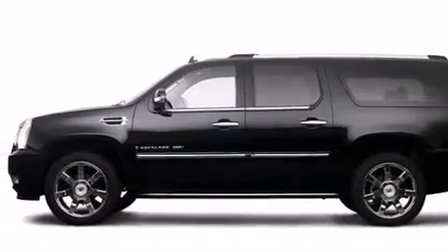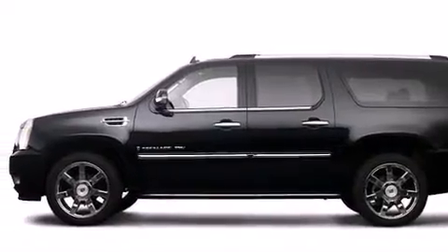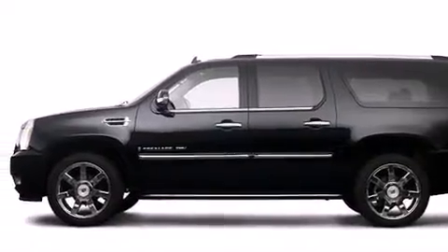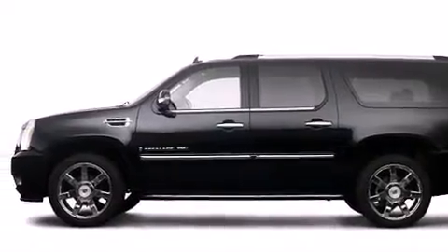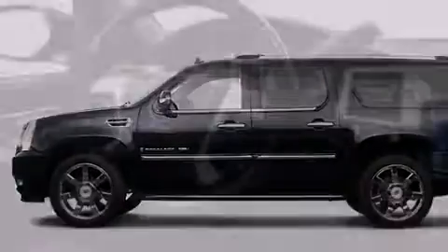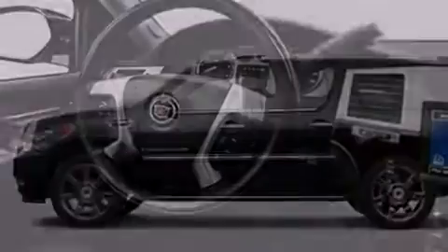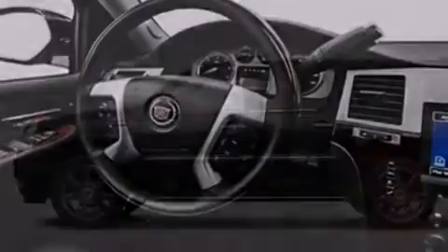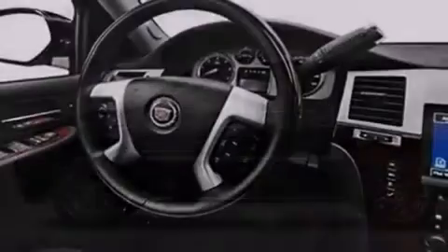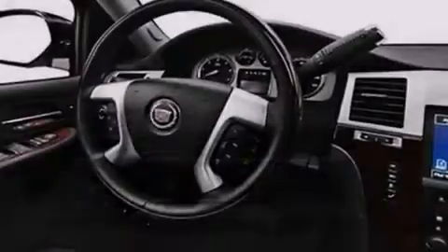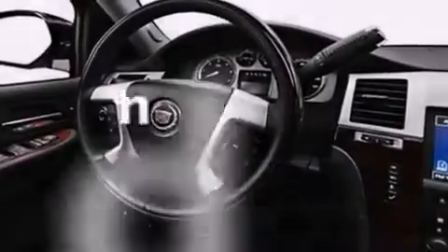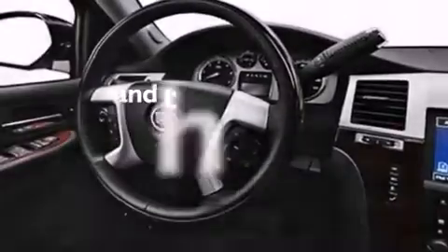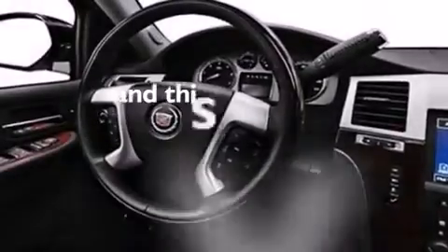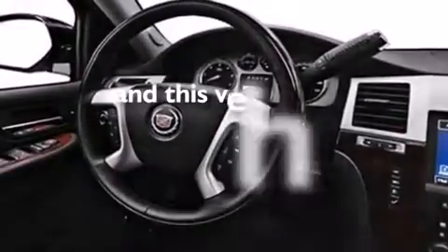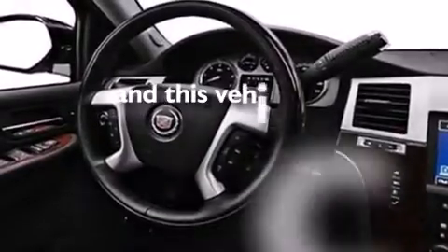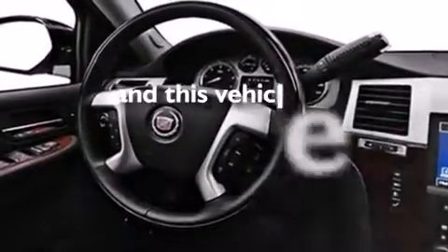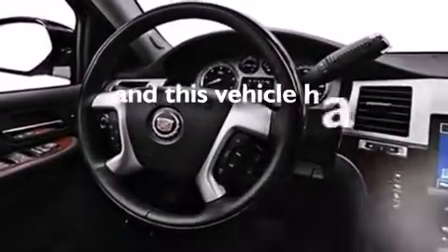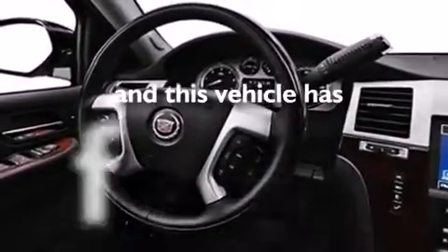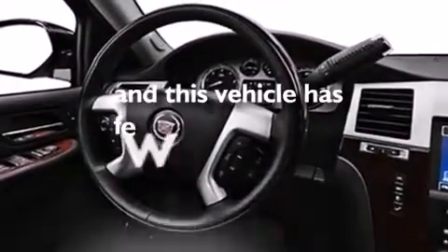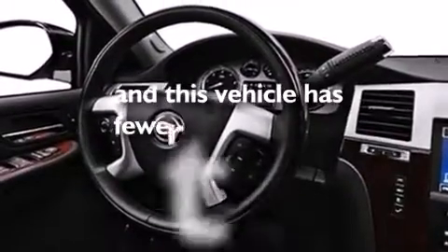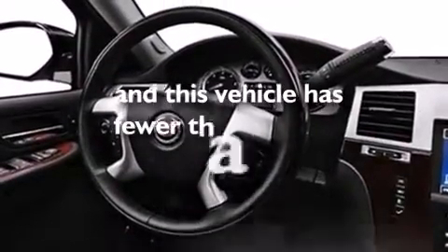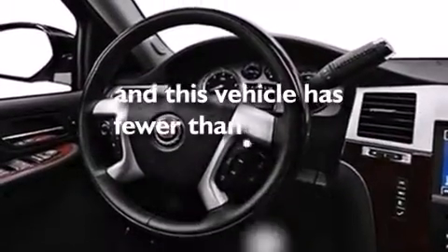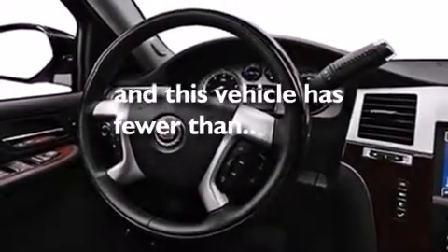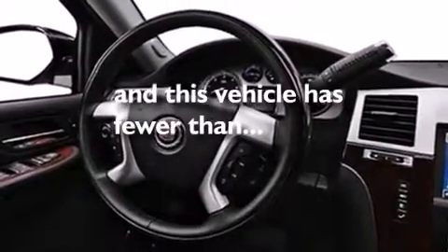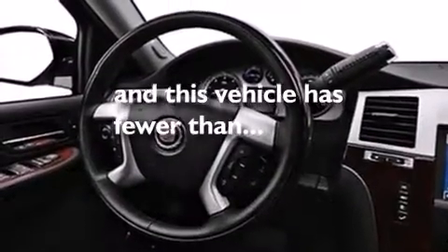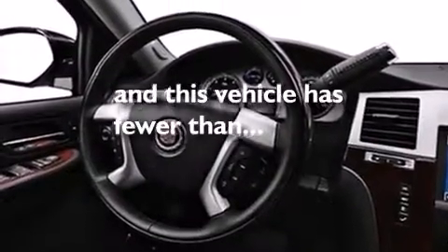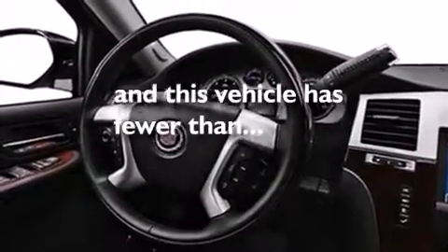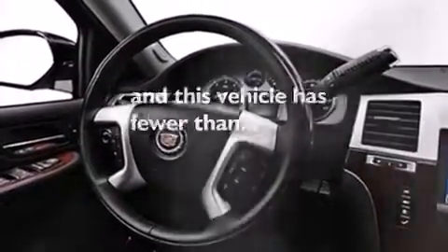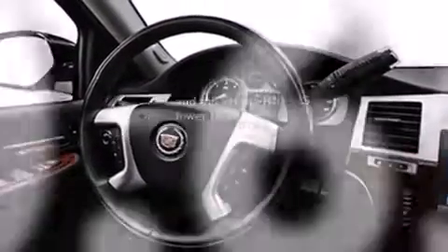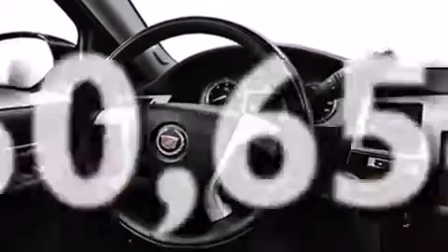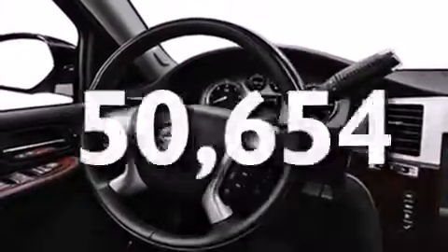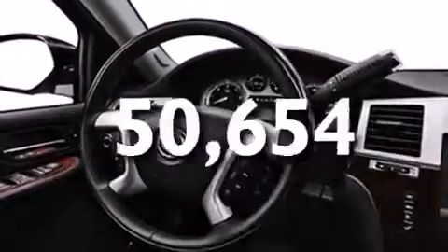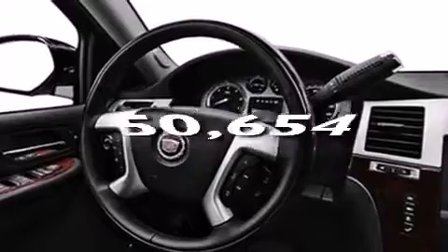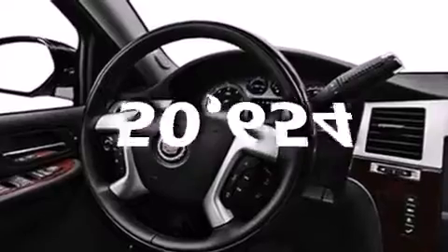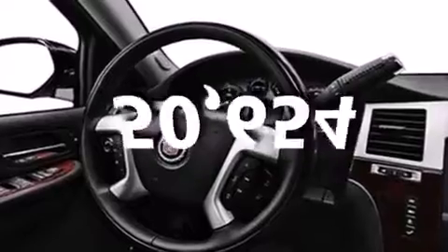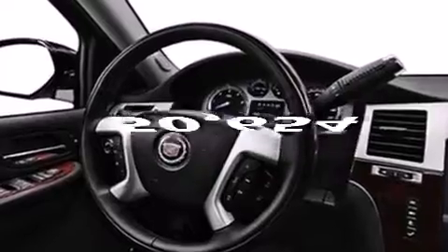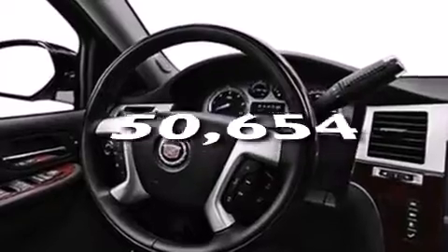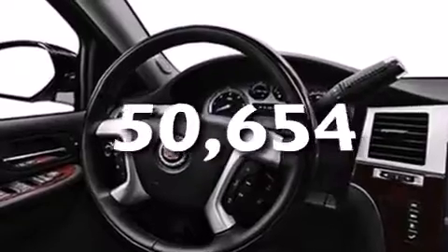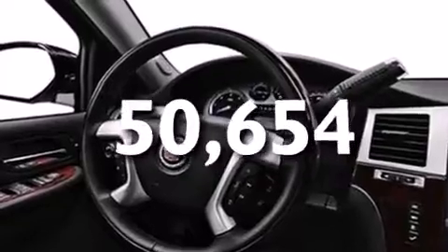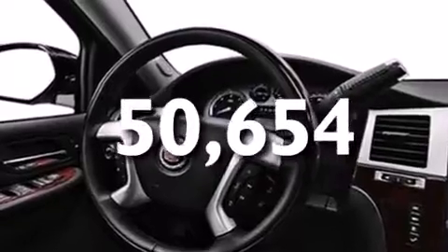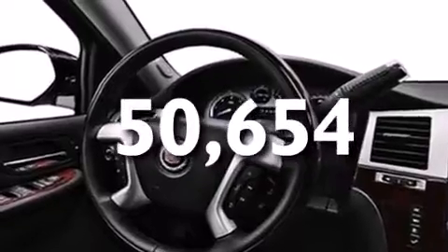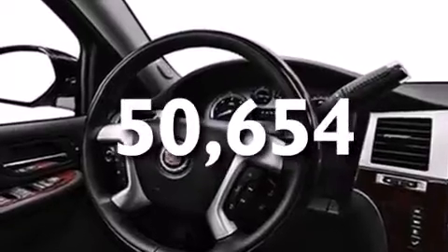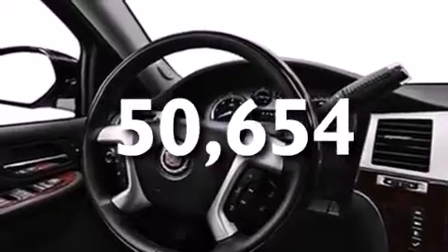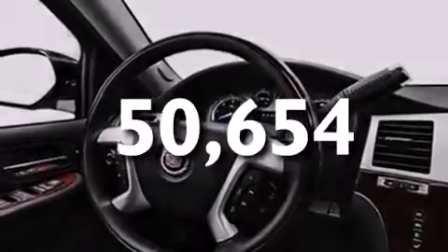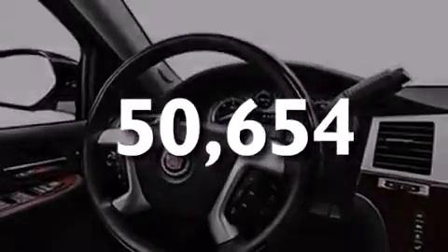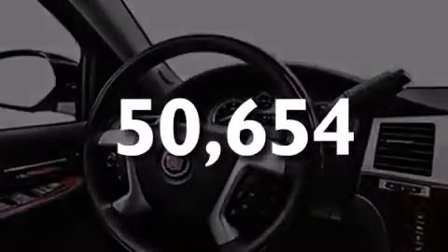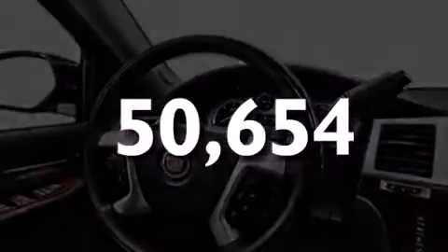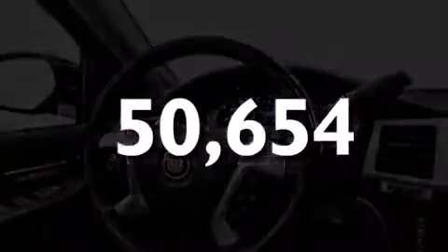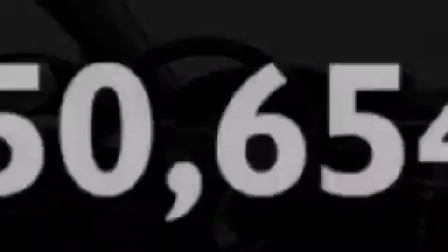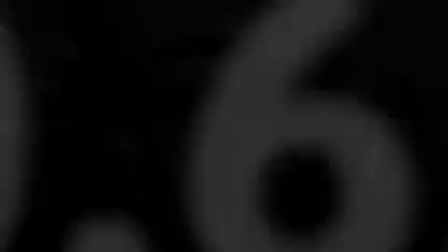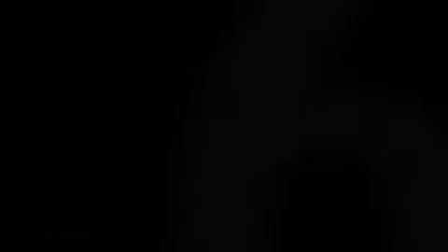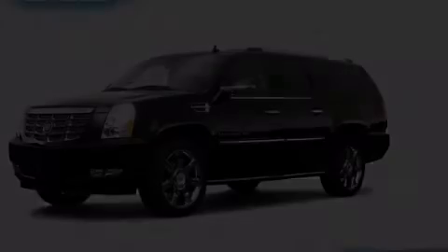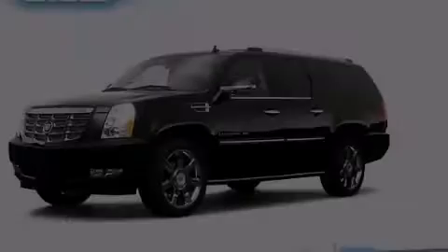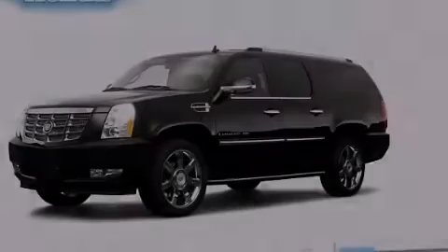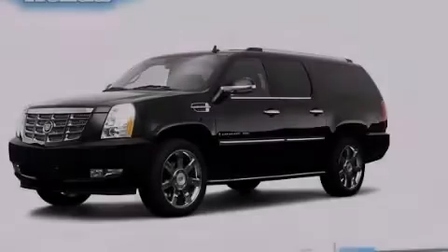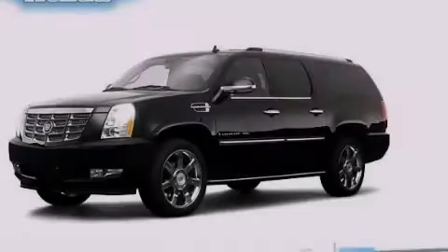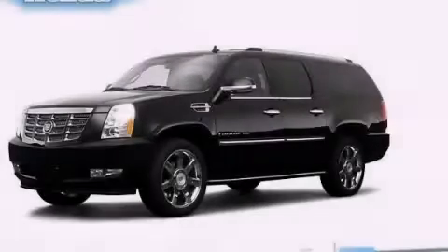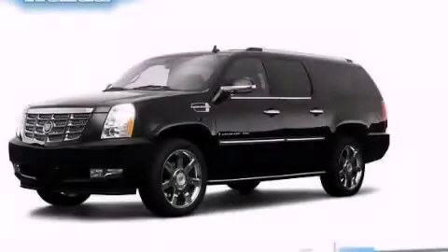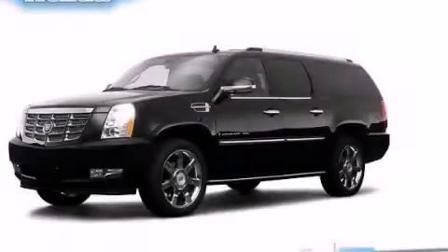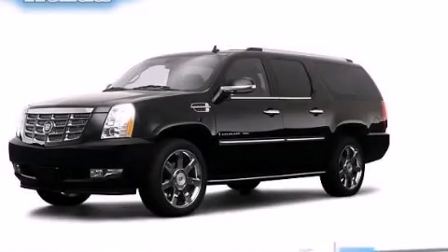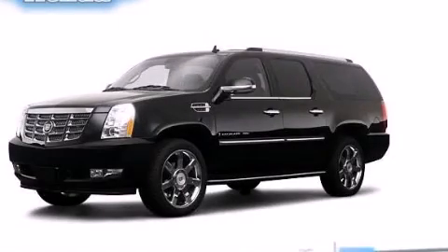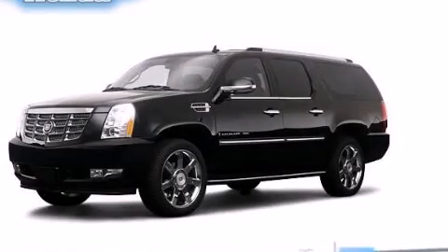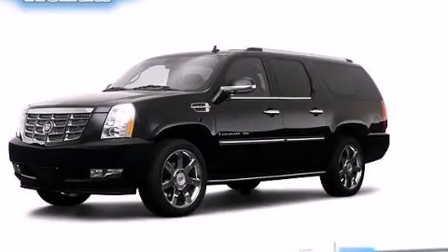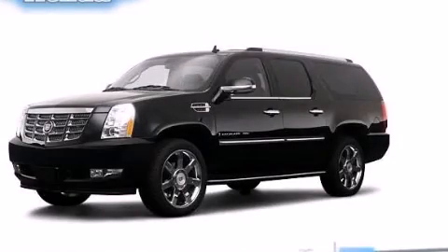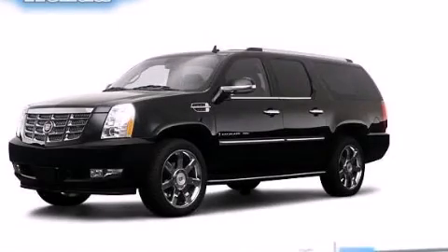This vehicle has less than 51,000 miles. Stop by today and test drive this automobile for yourself.